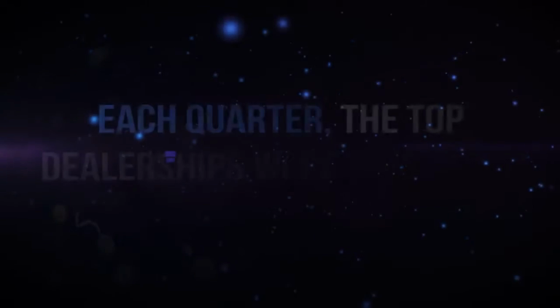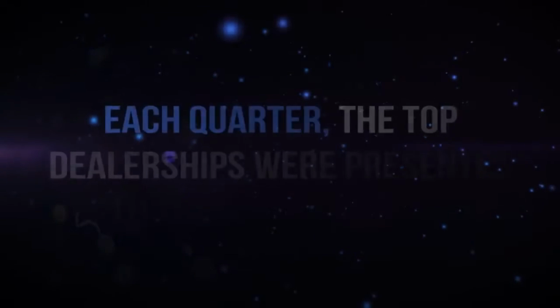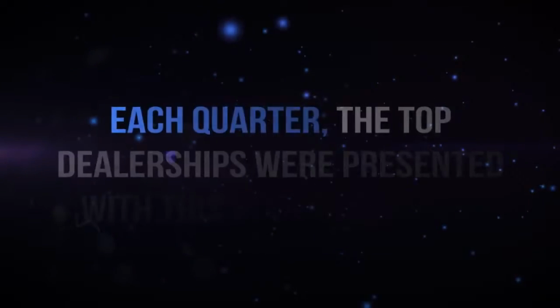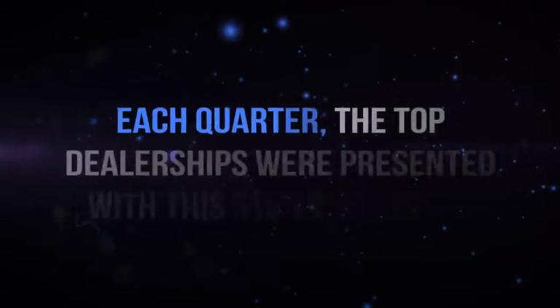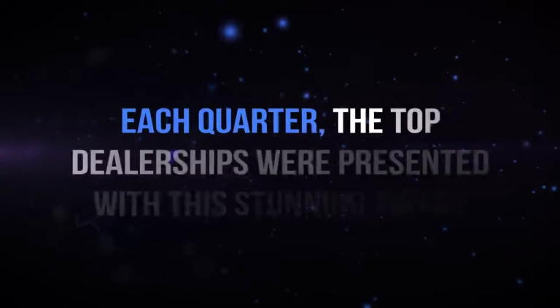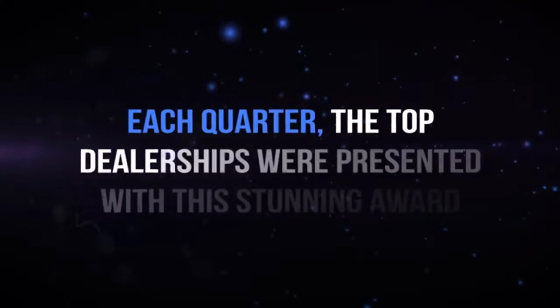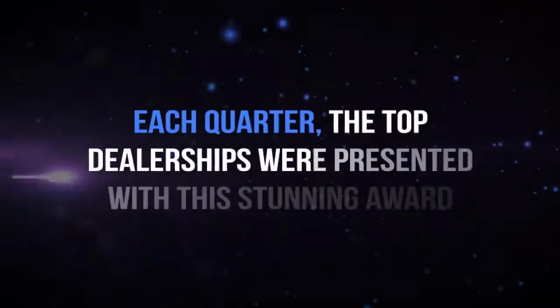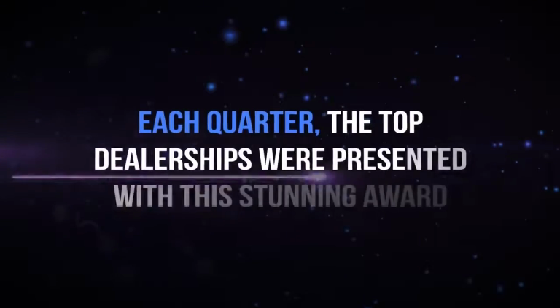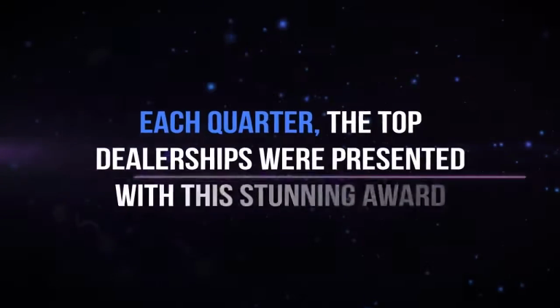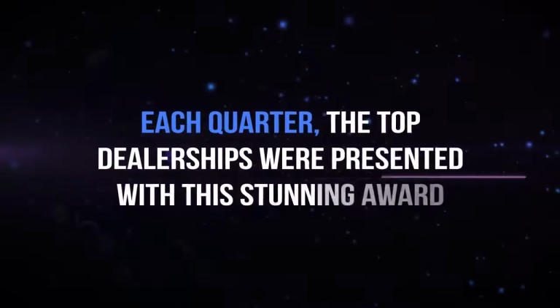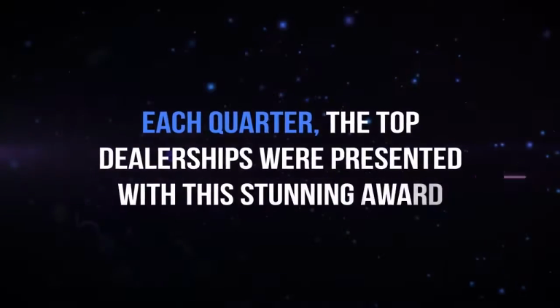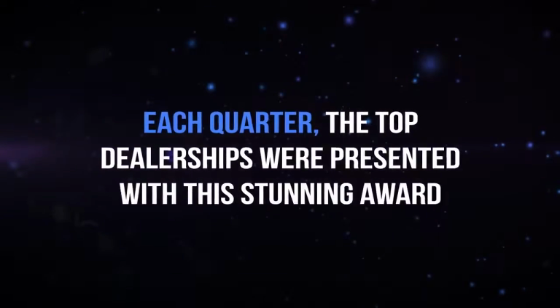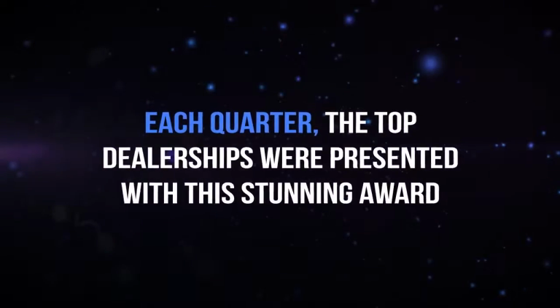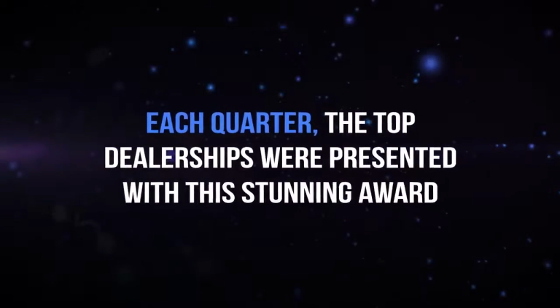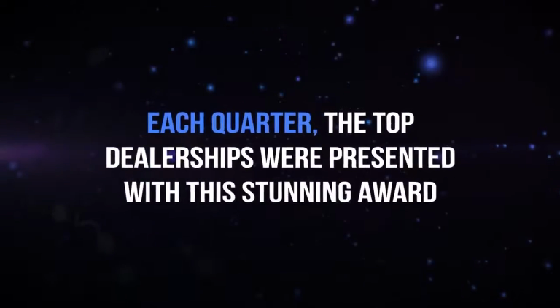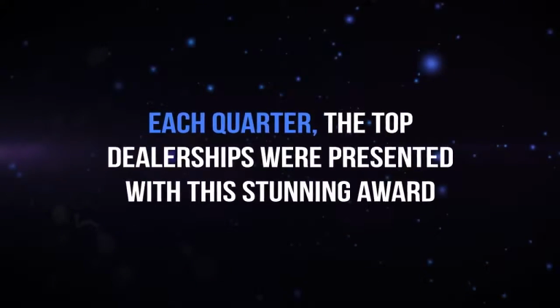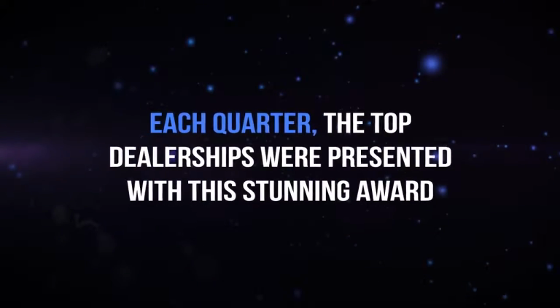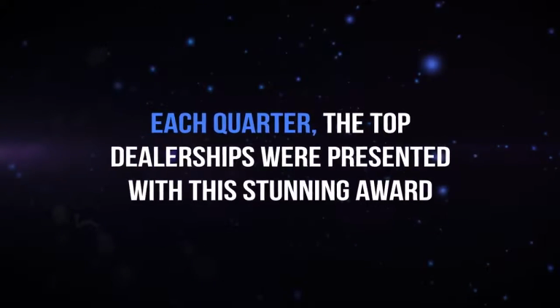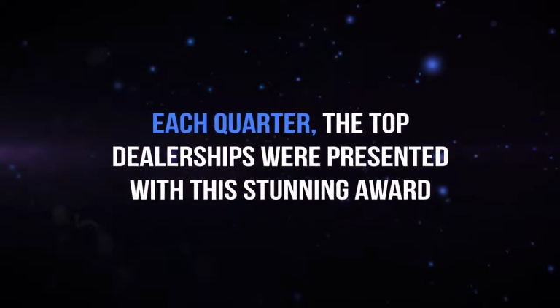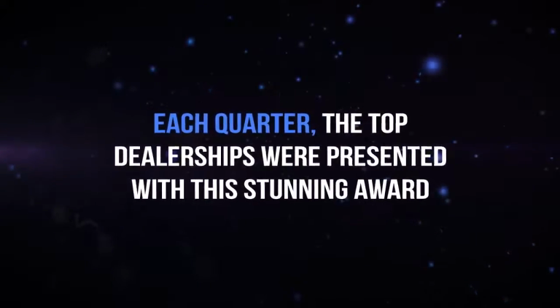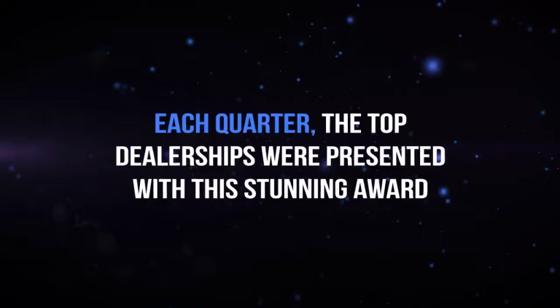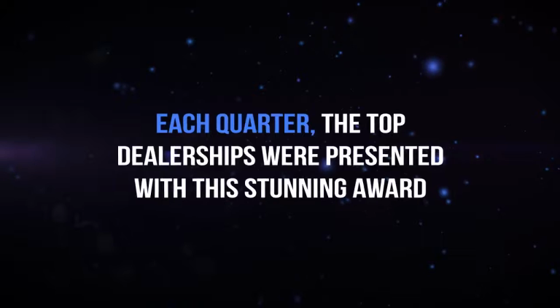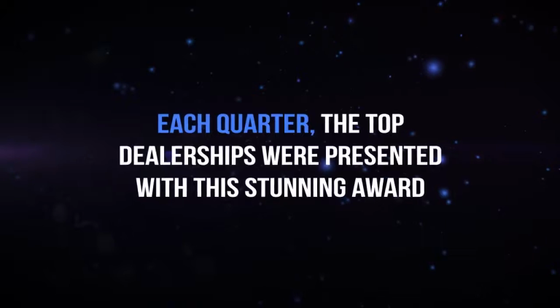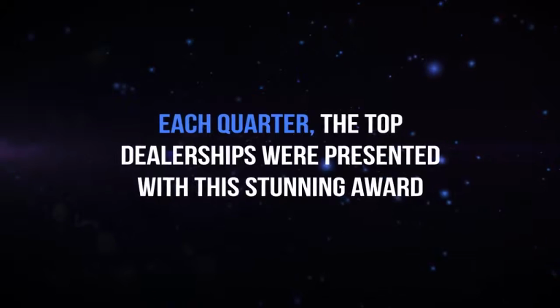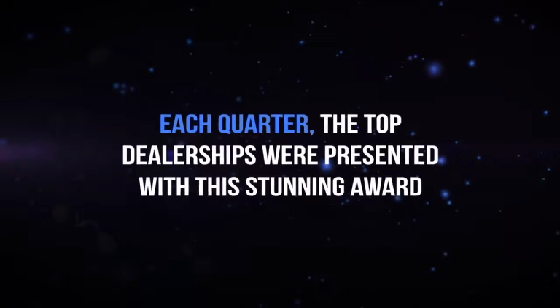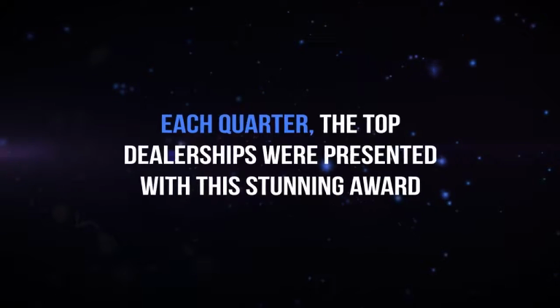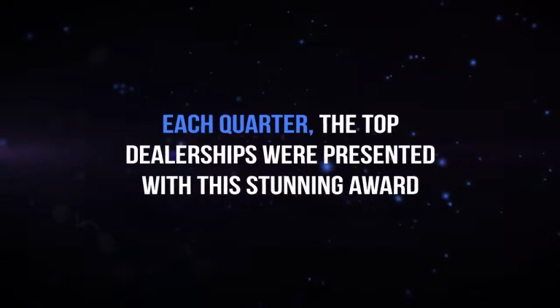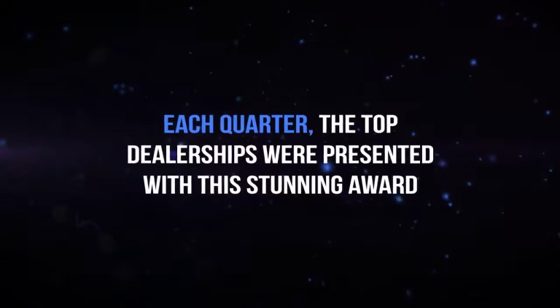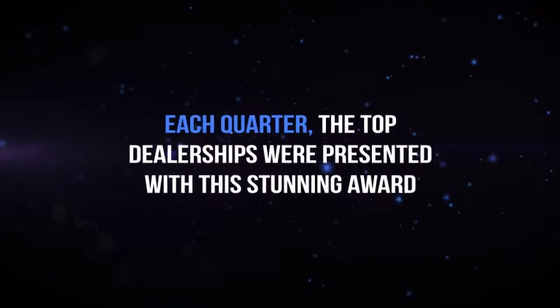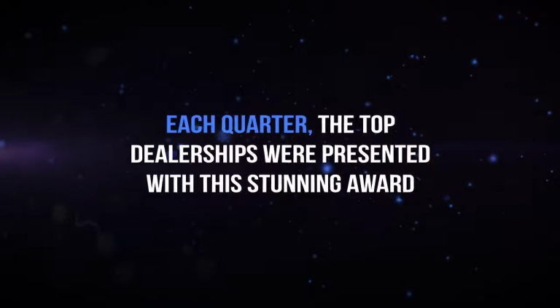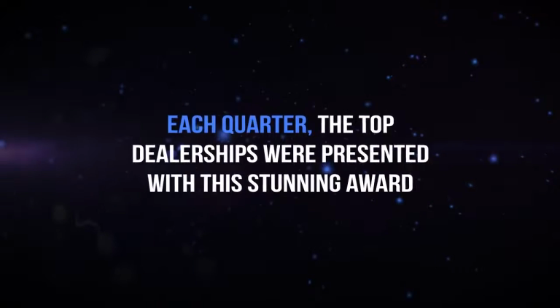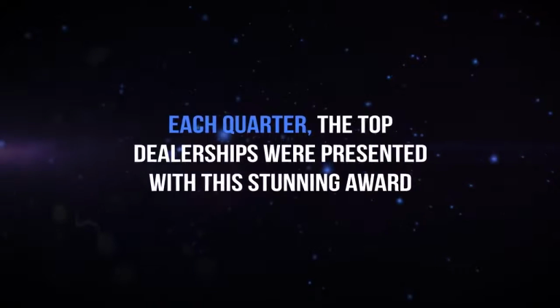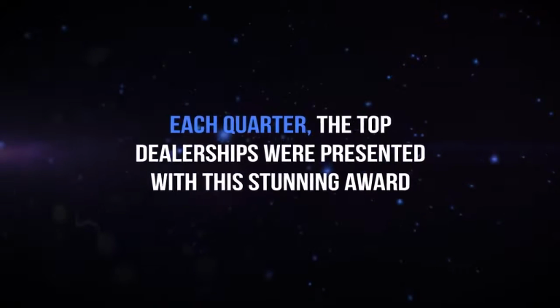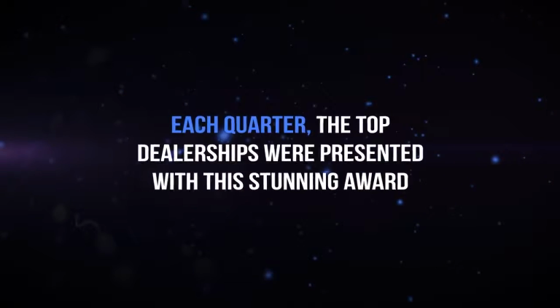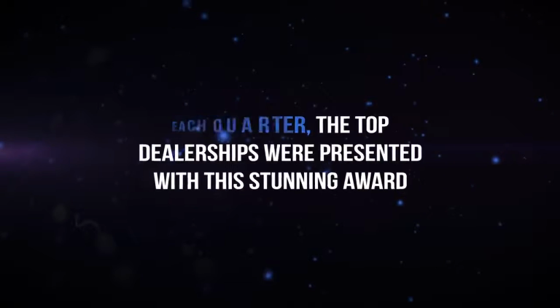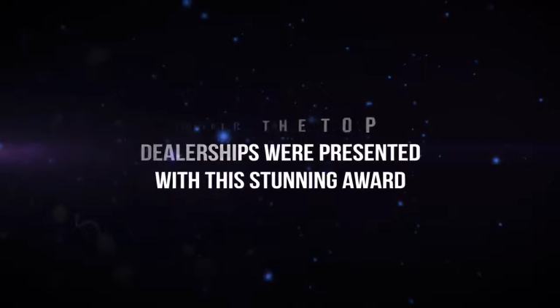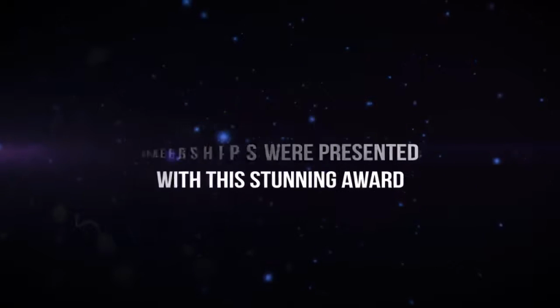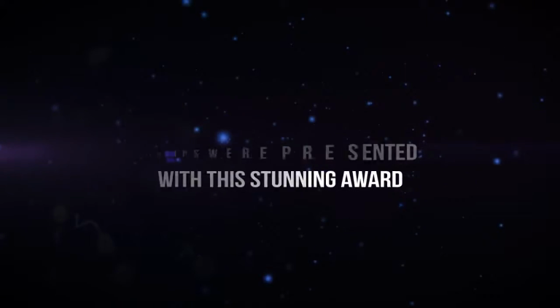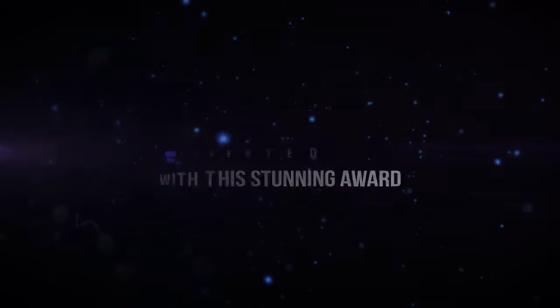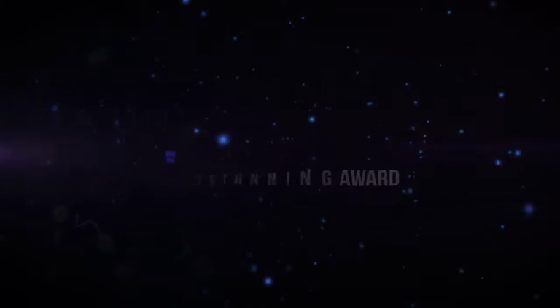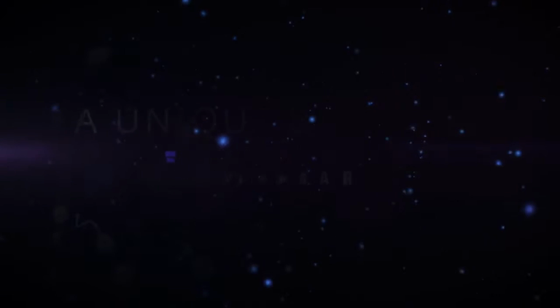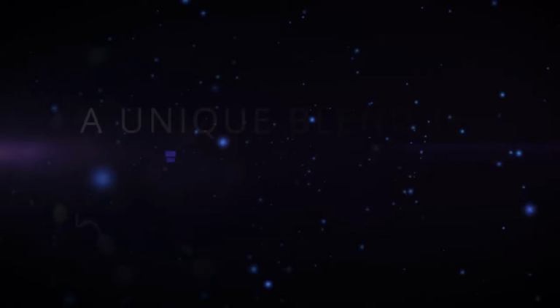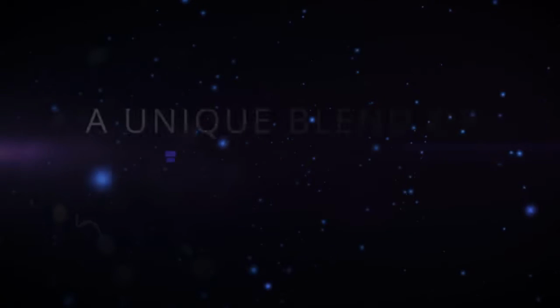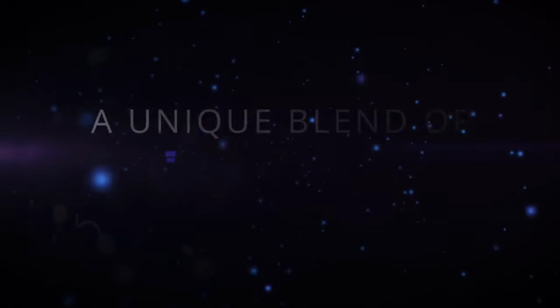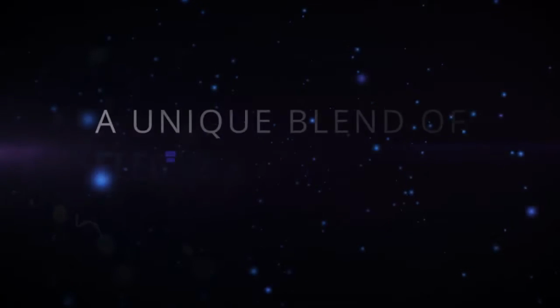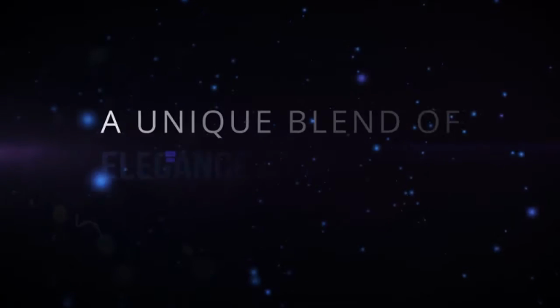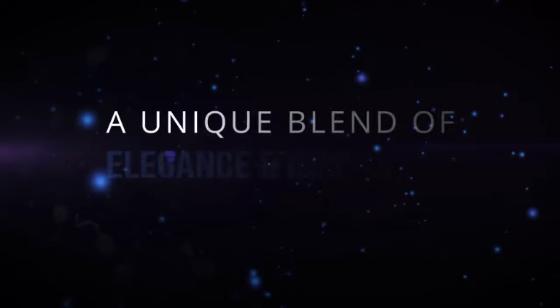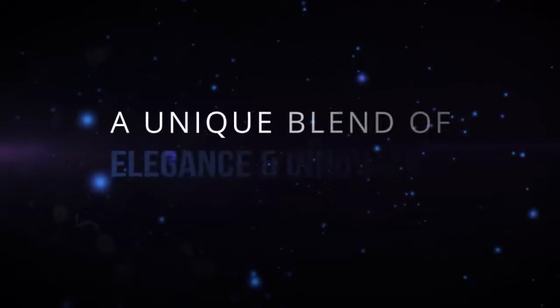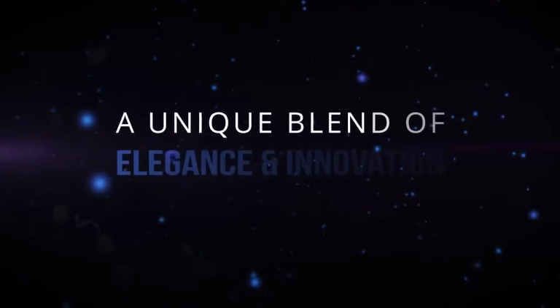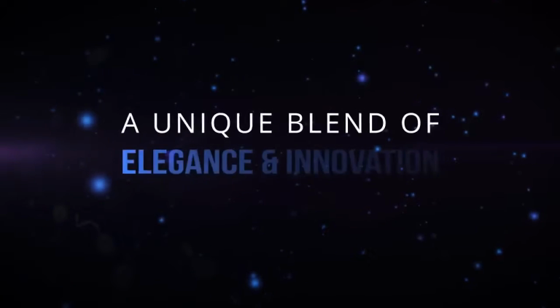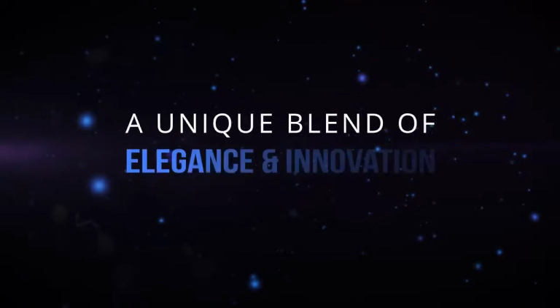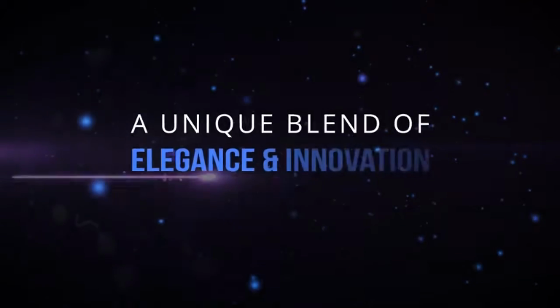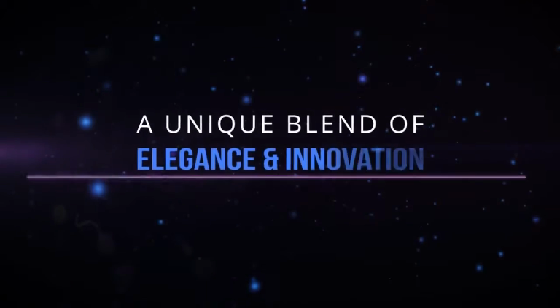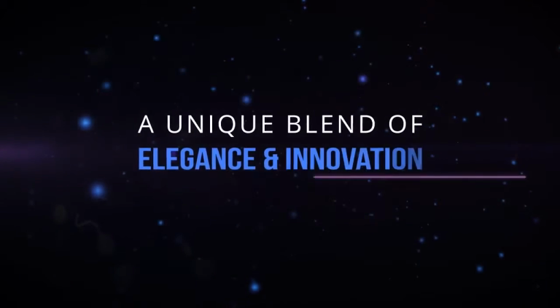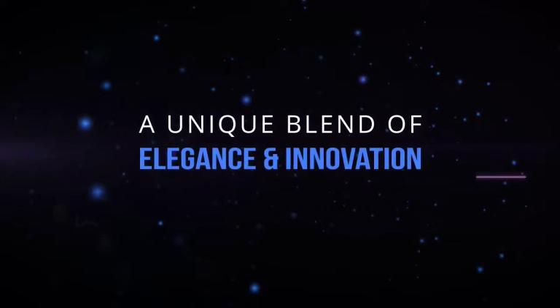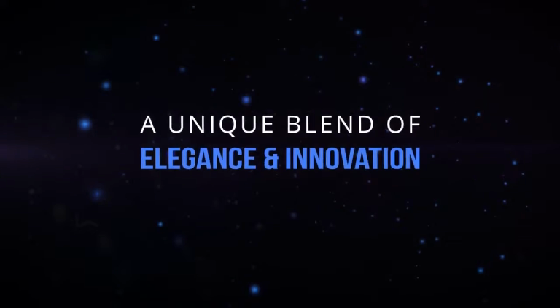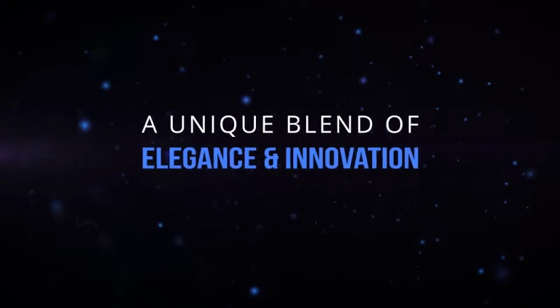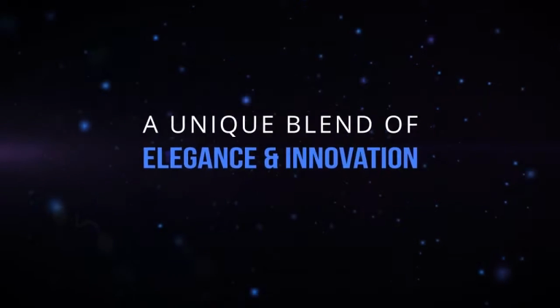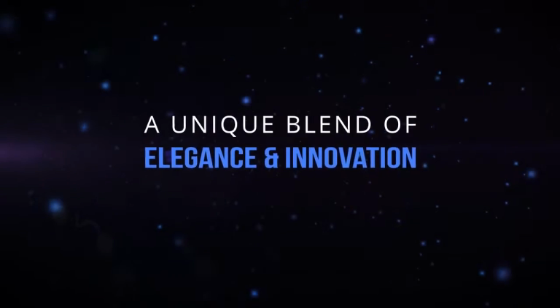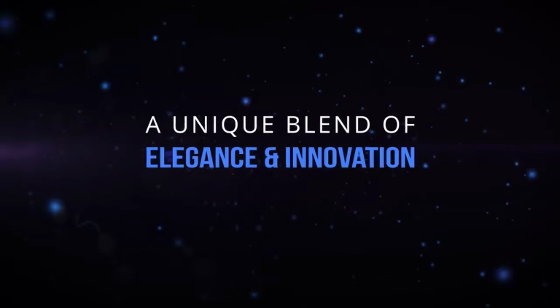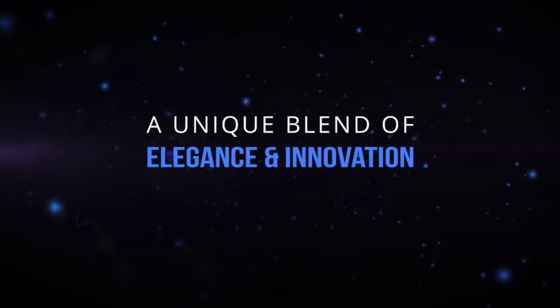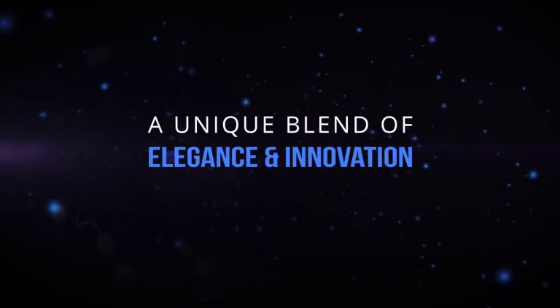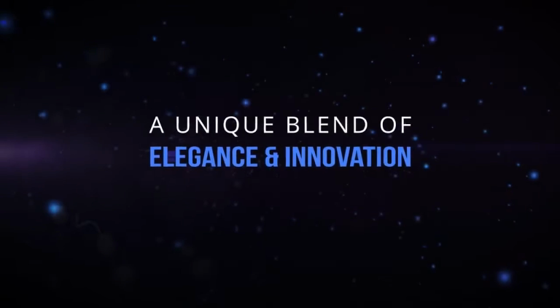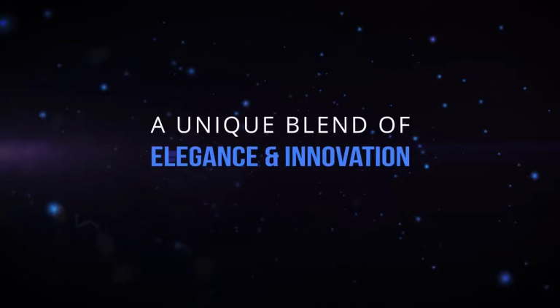Each quarter, the top dealerships were presented with this stunning award — a unique blend of elegance and innovation.